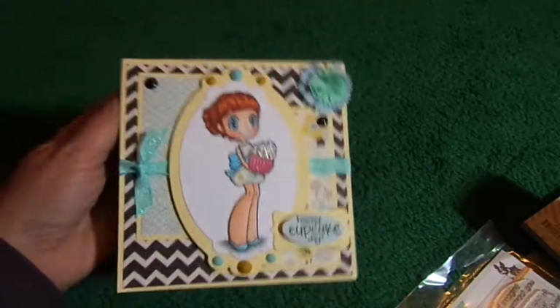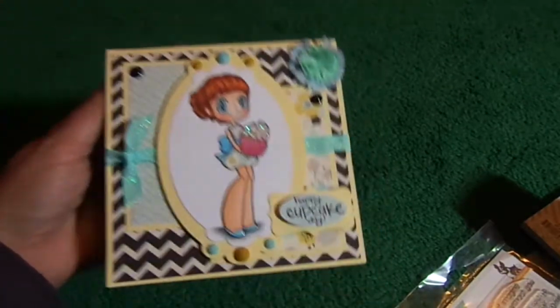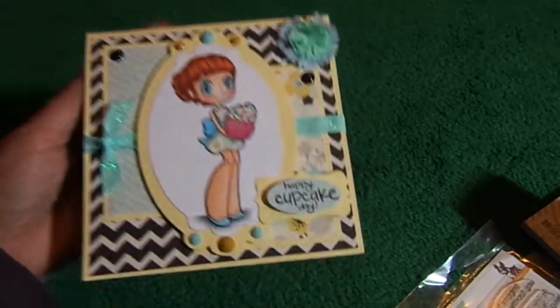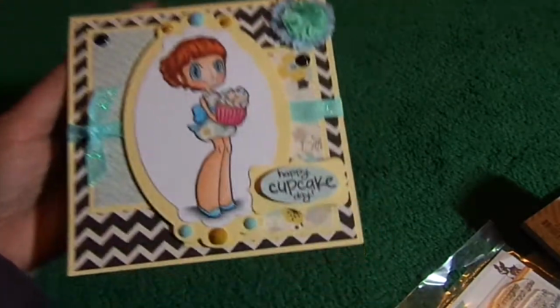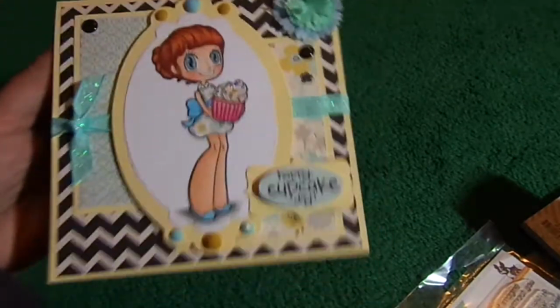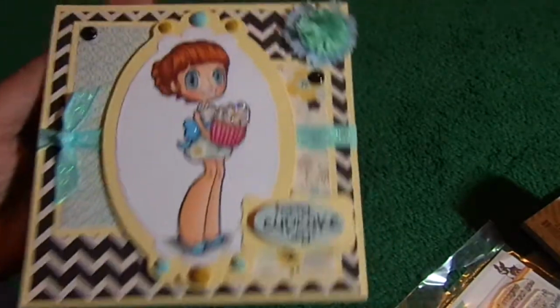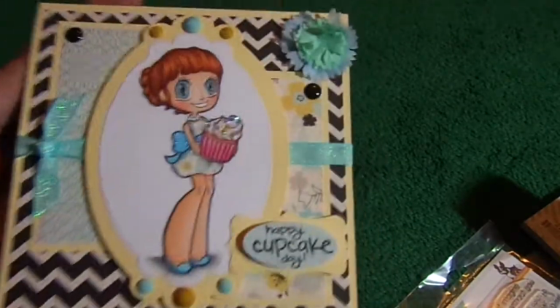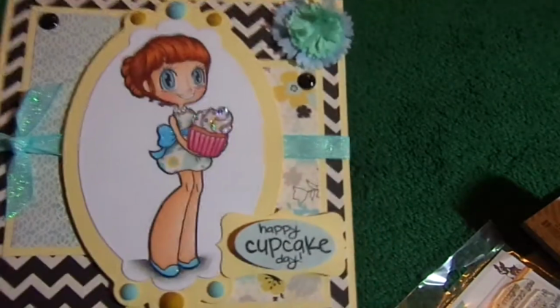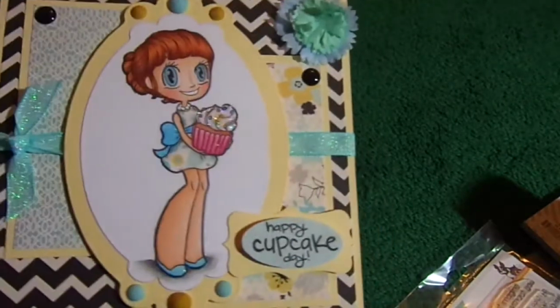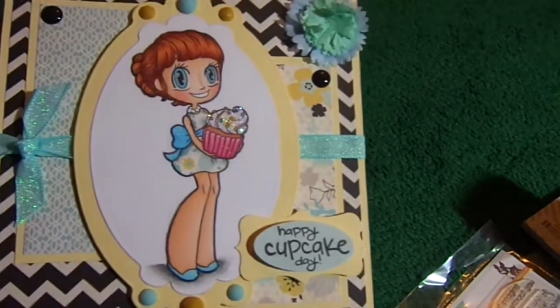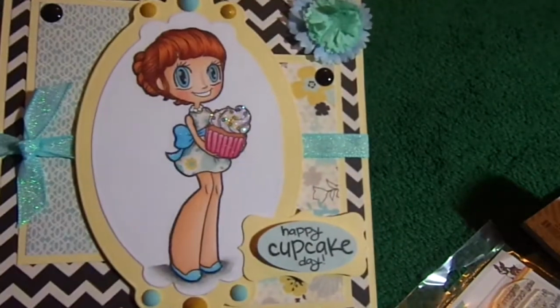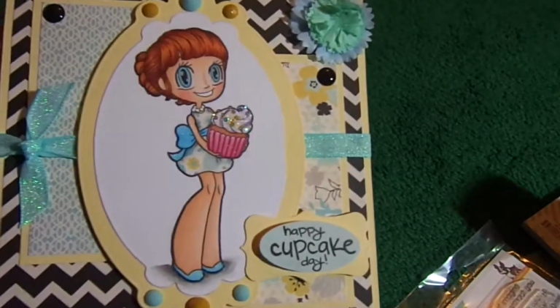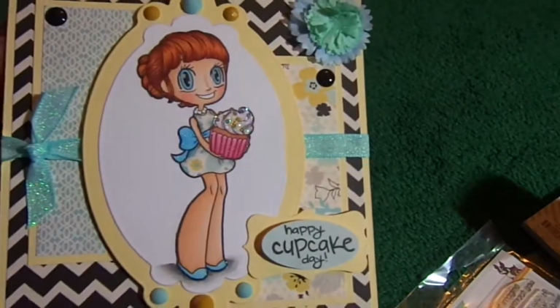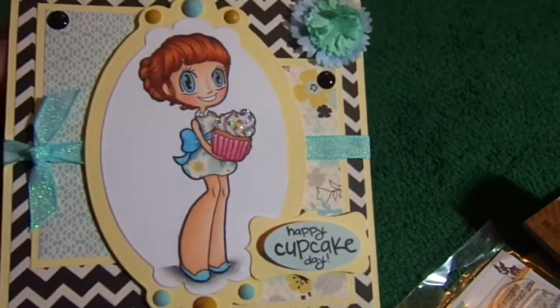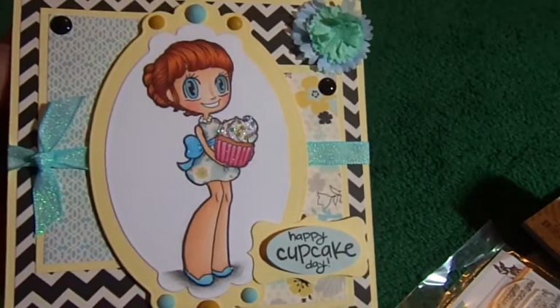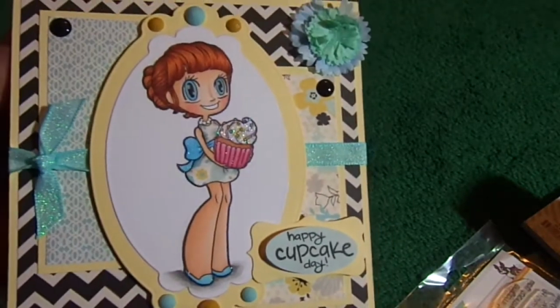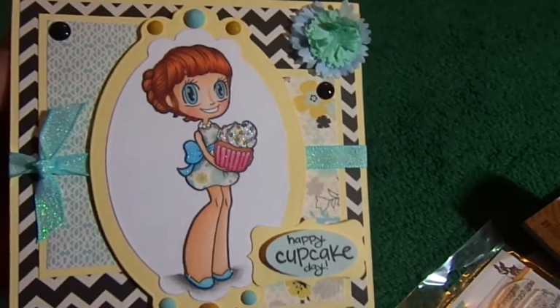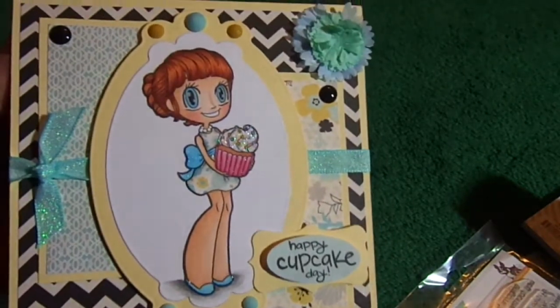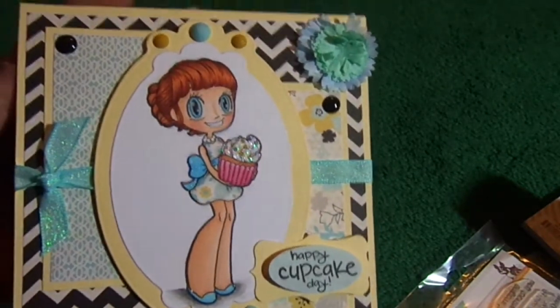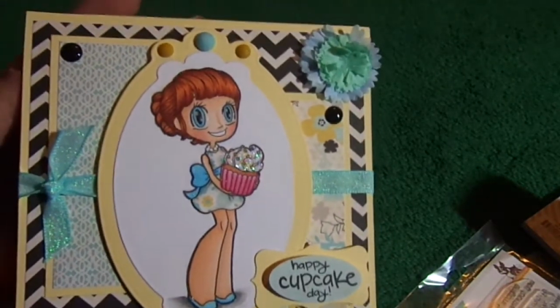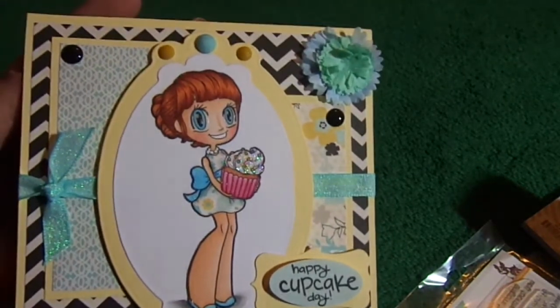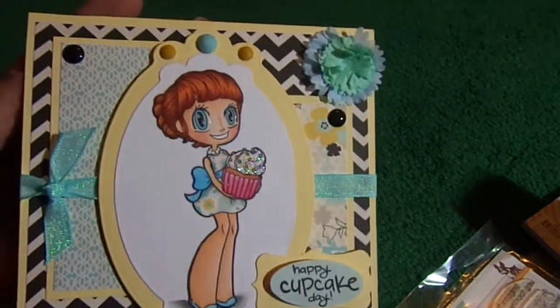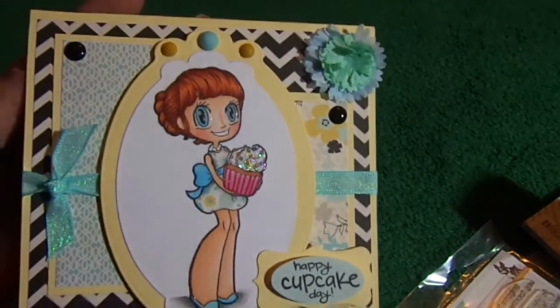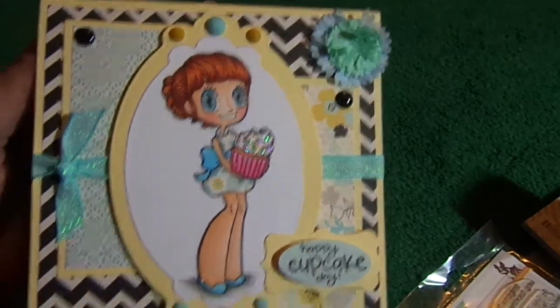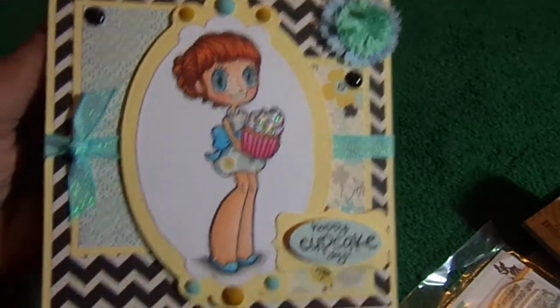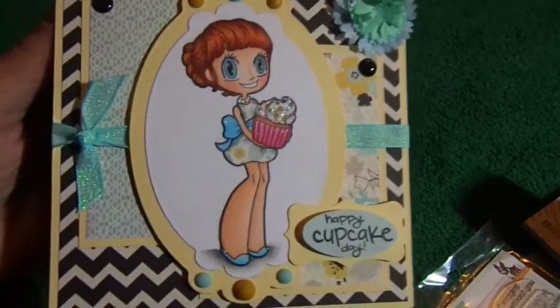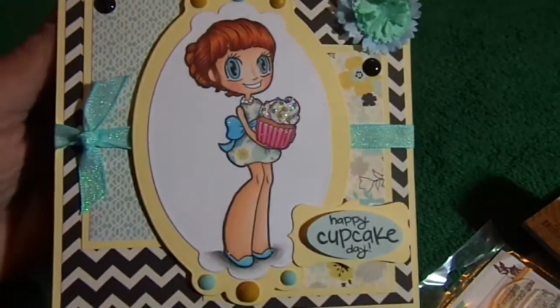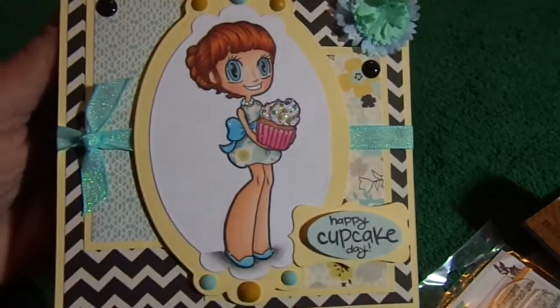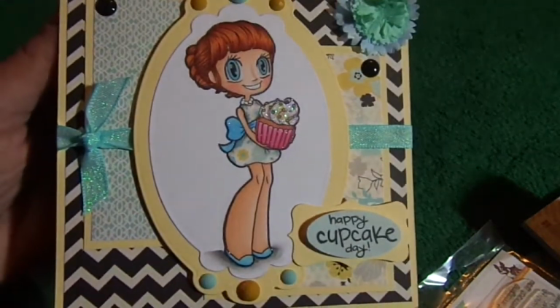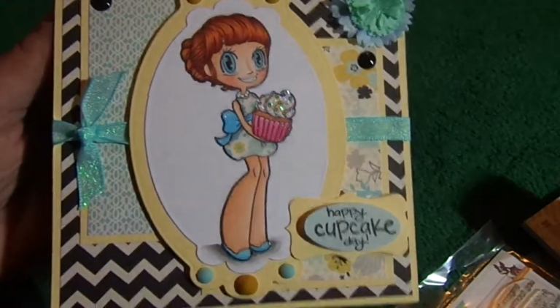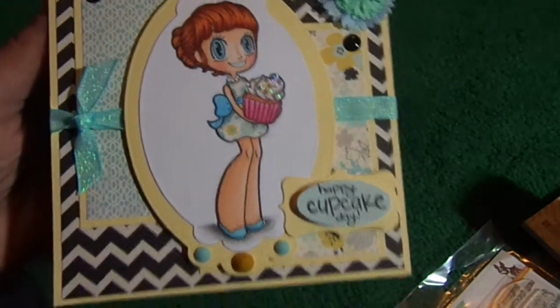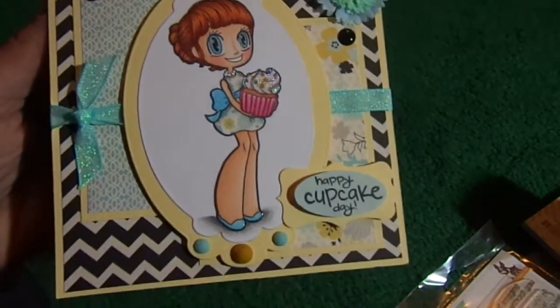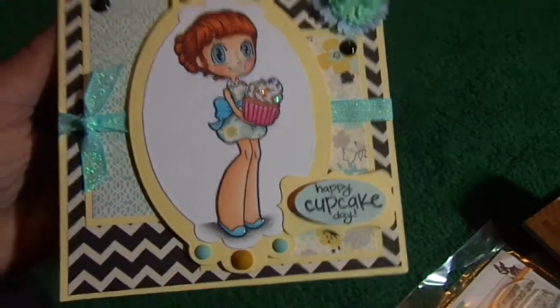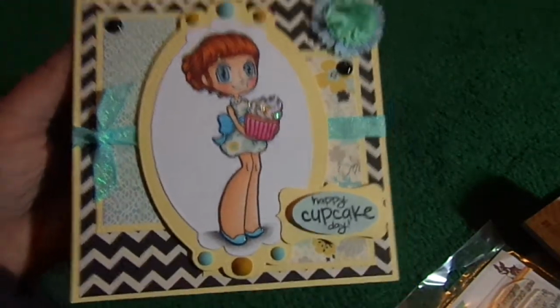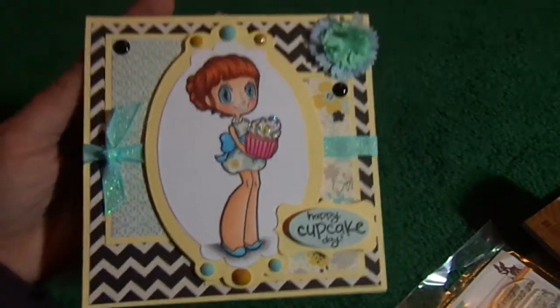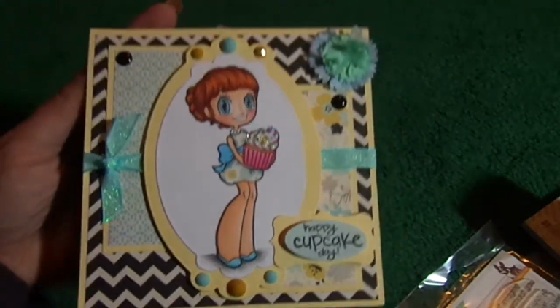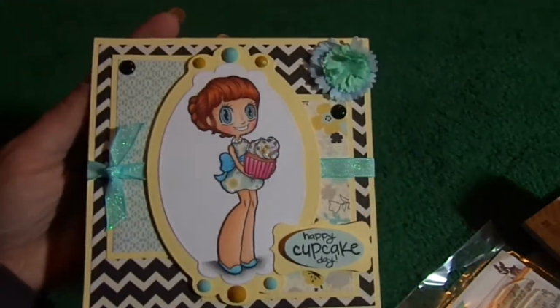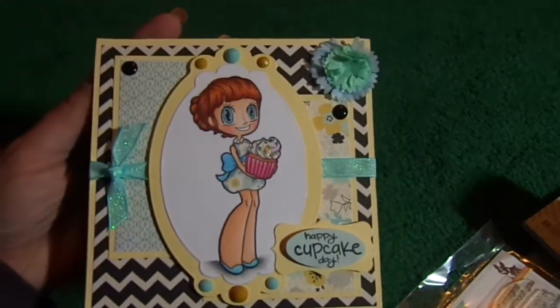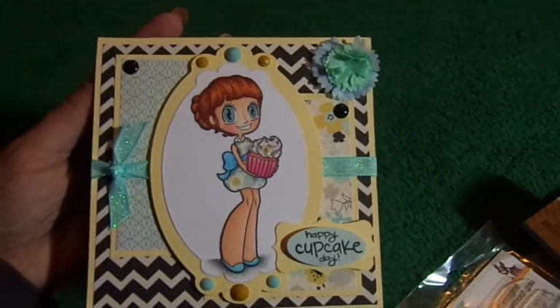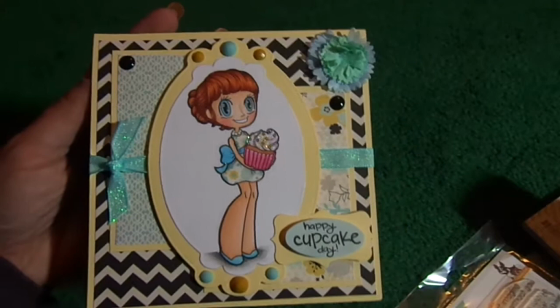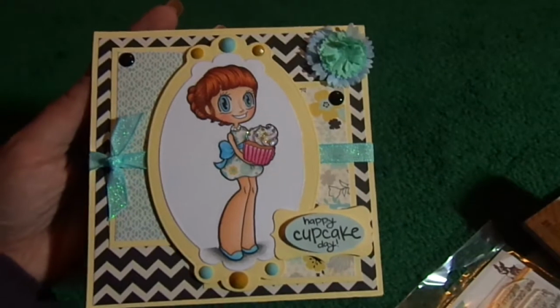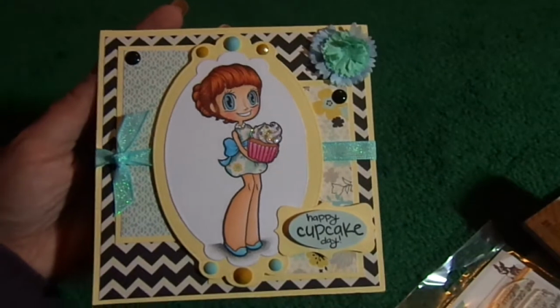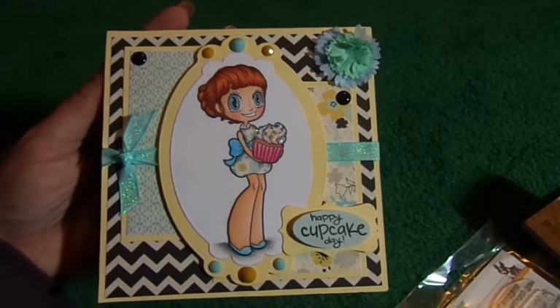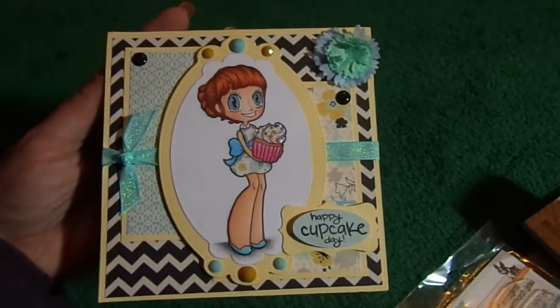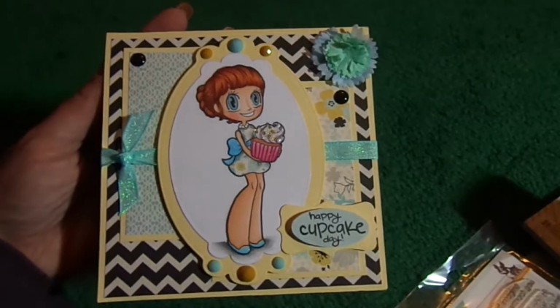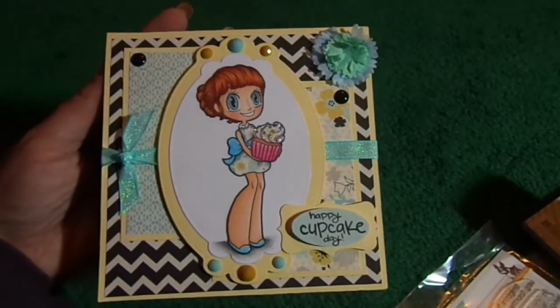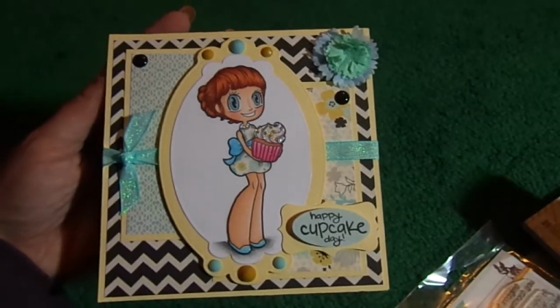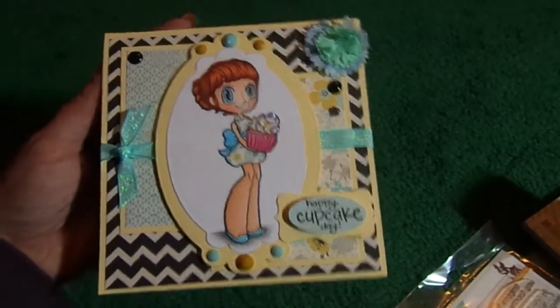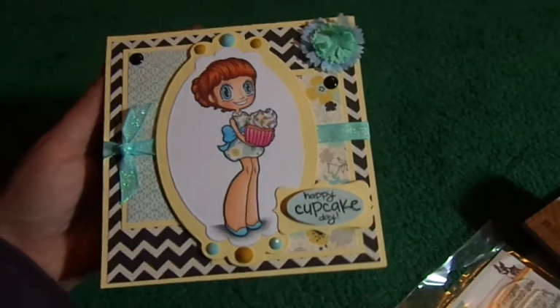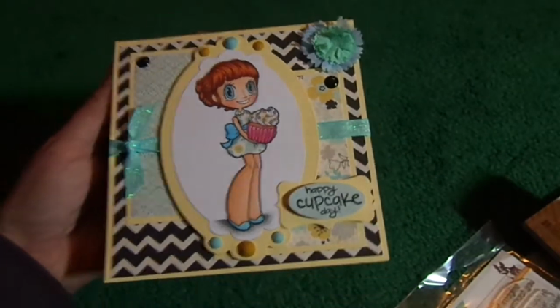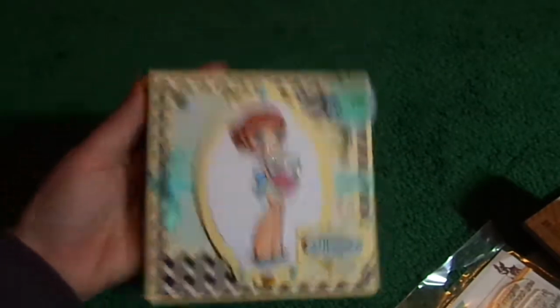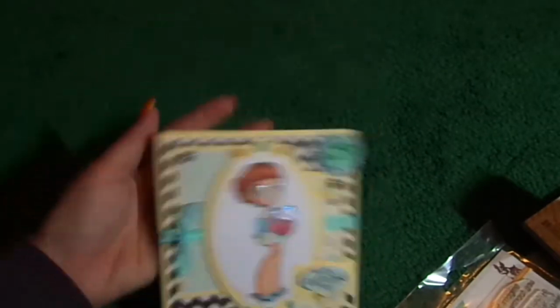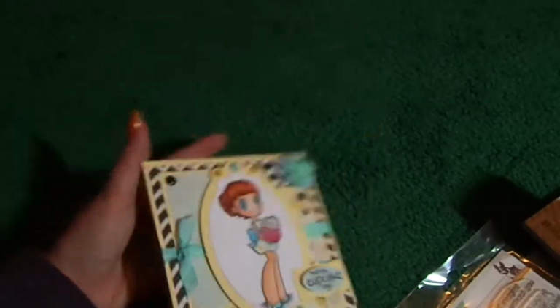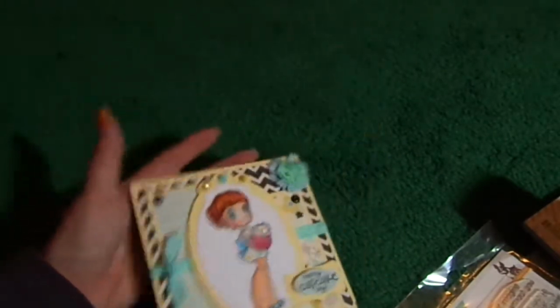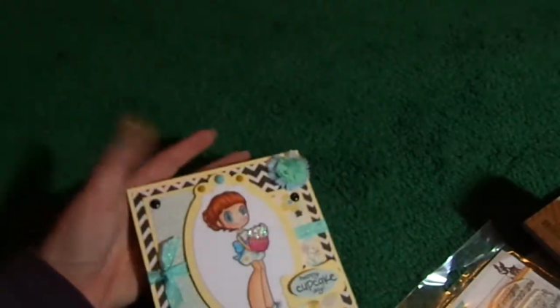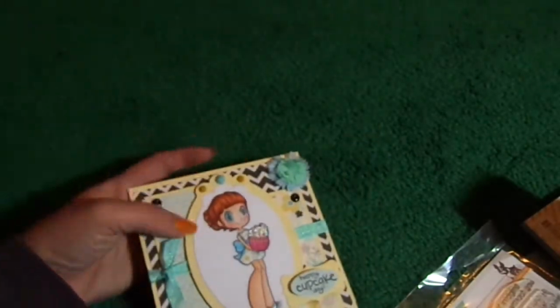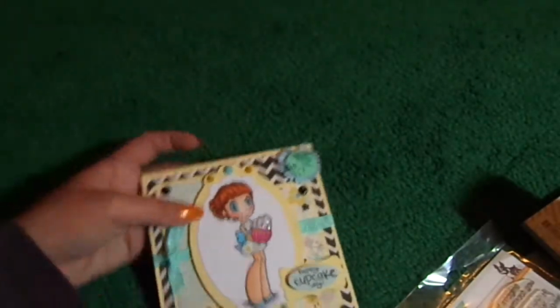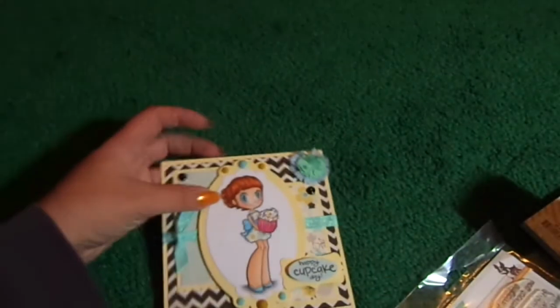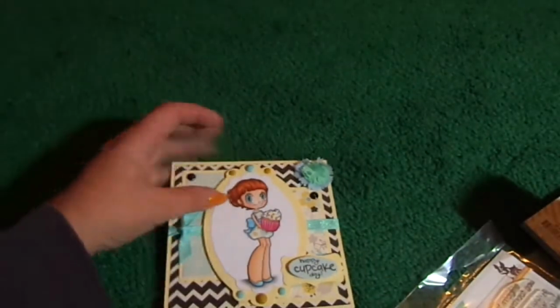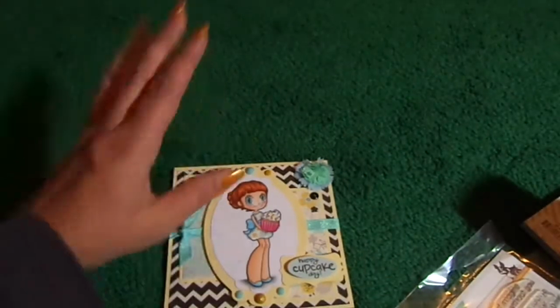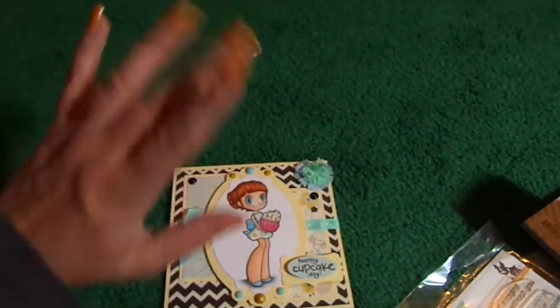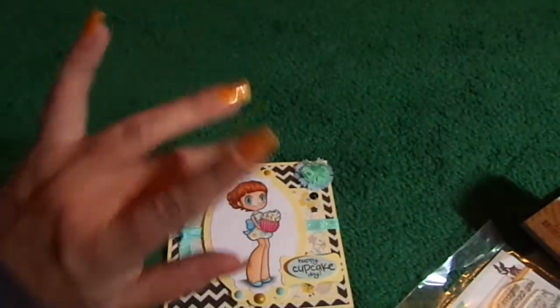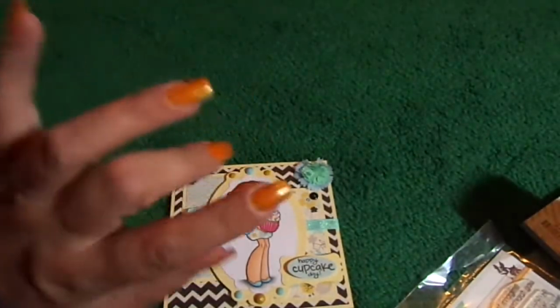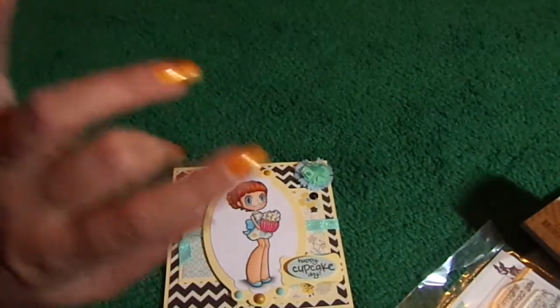That is my super simple card share that I wanted to show before I give the card away. I hope you guys like it. Thanks for watching. Bye!